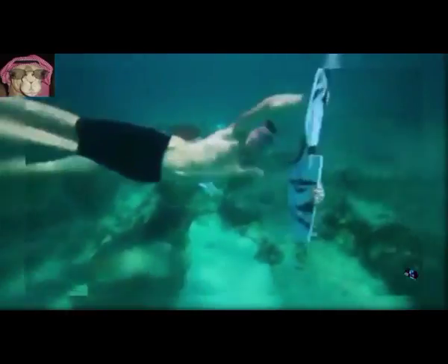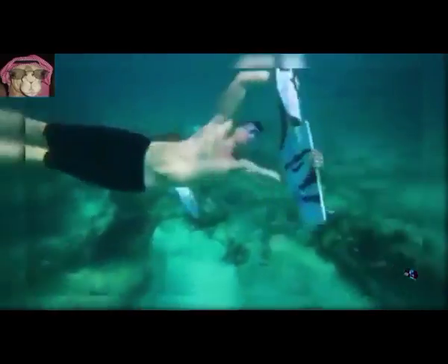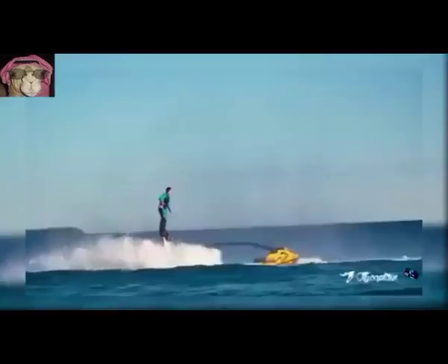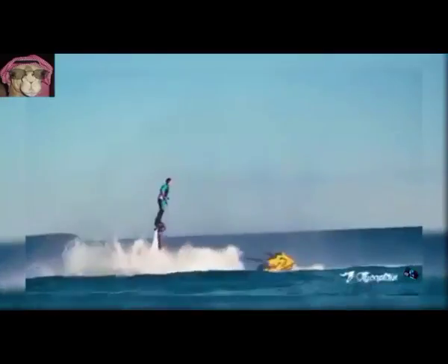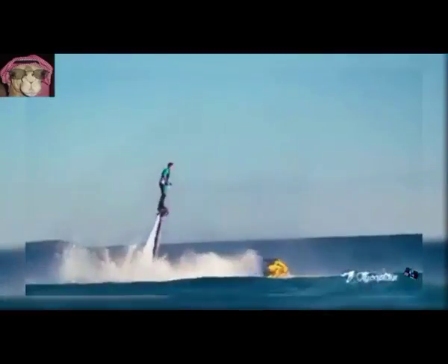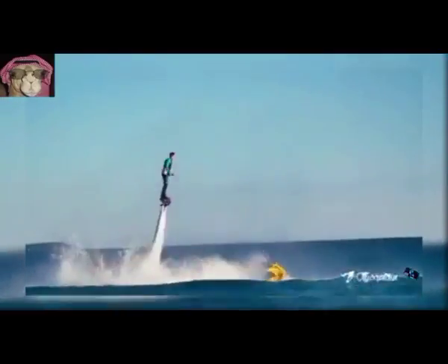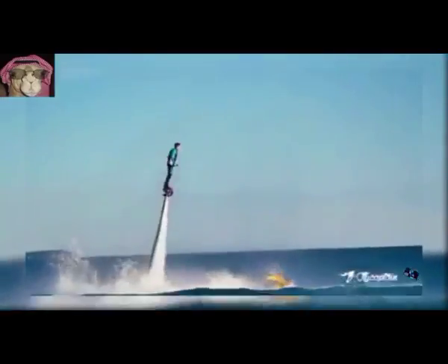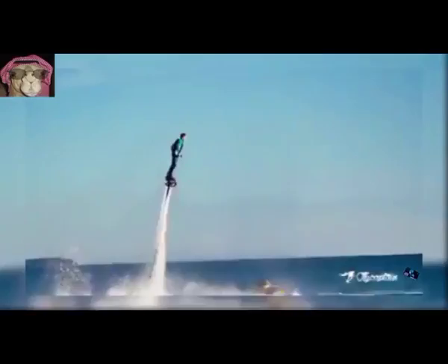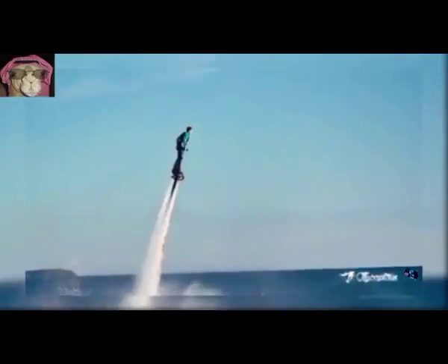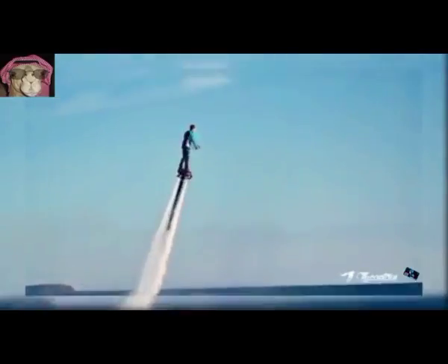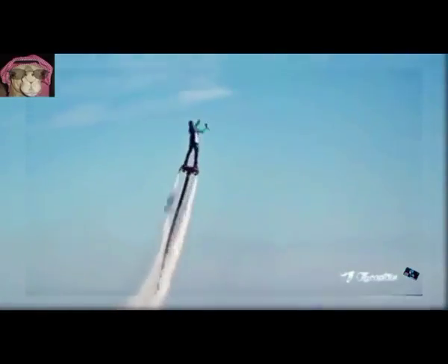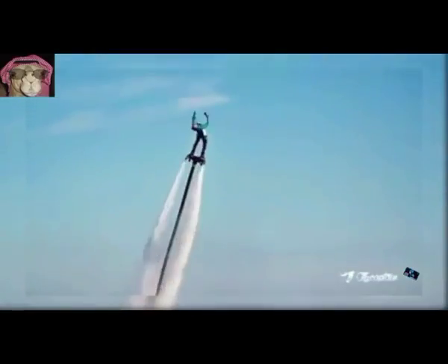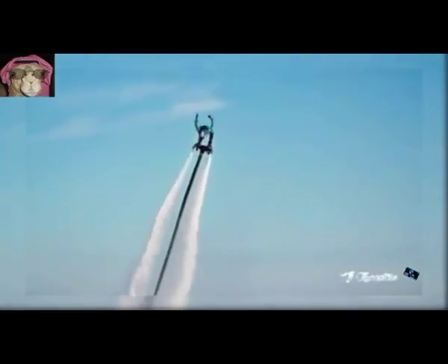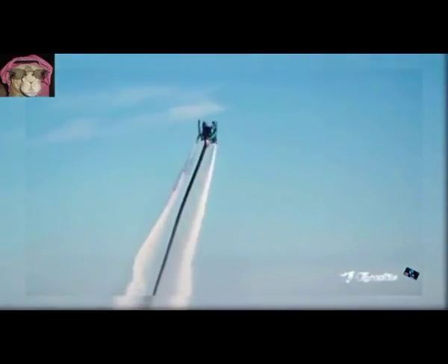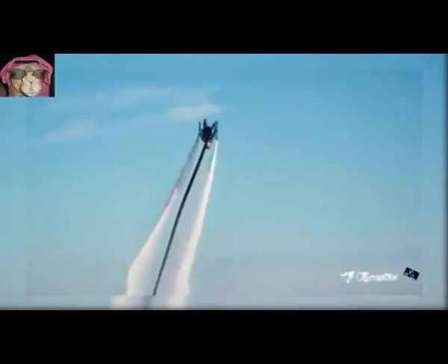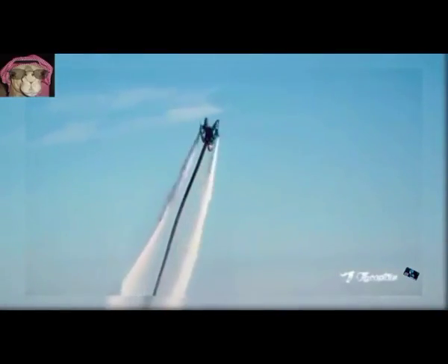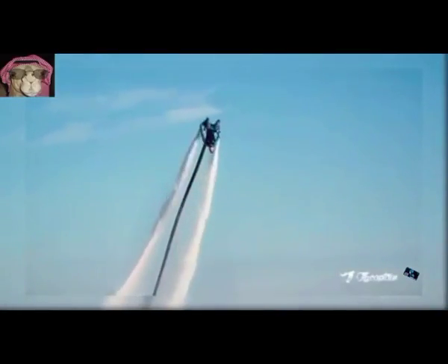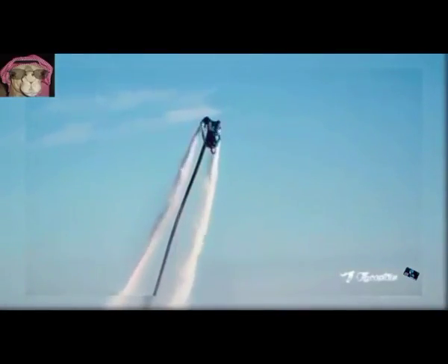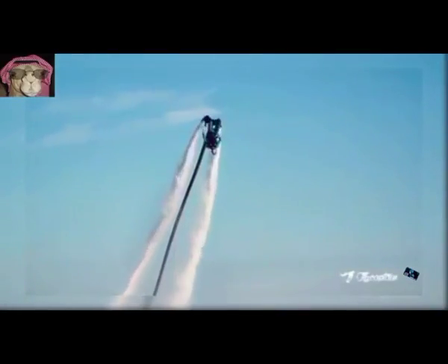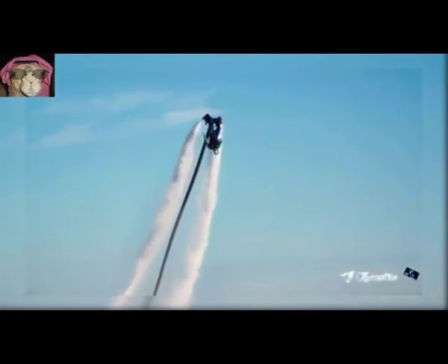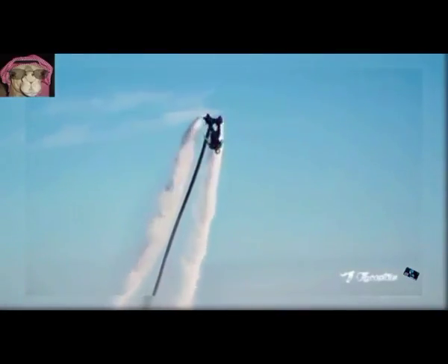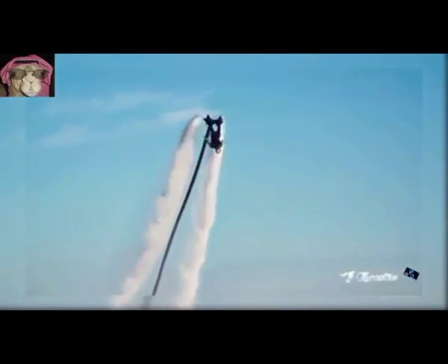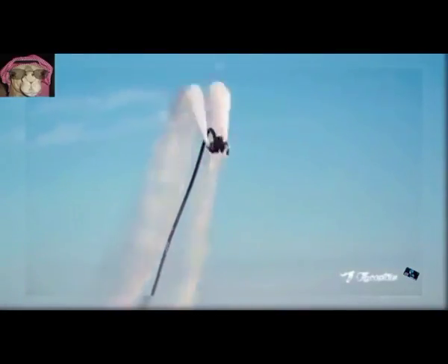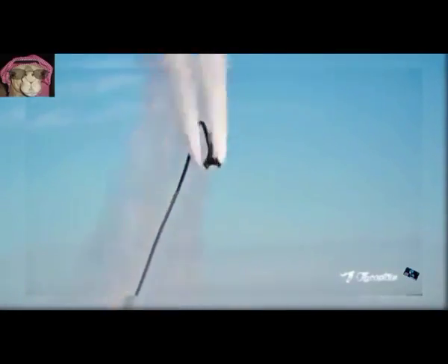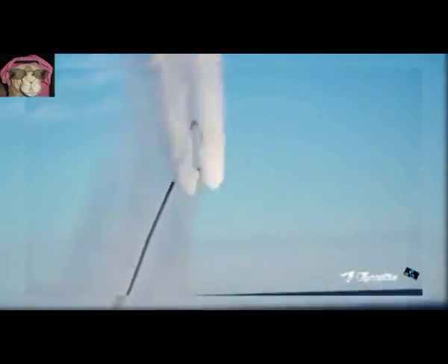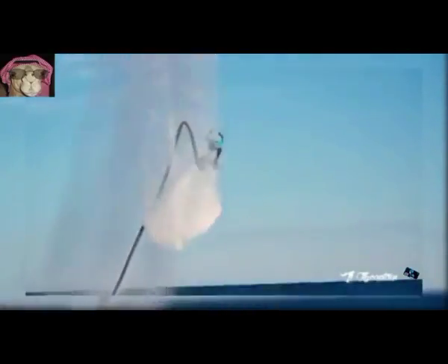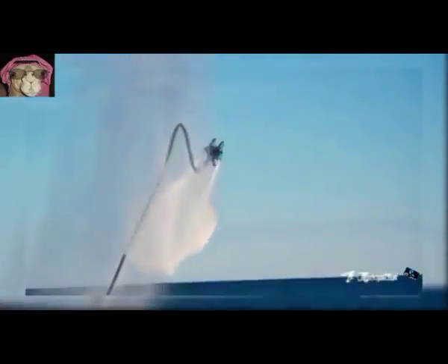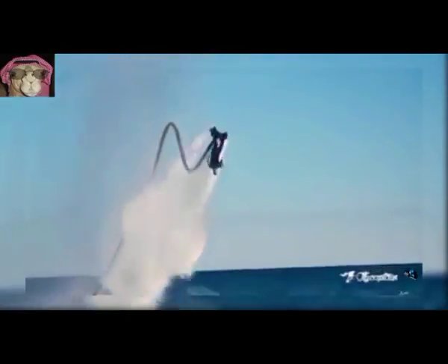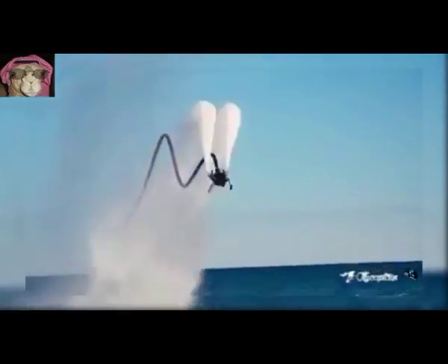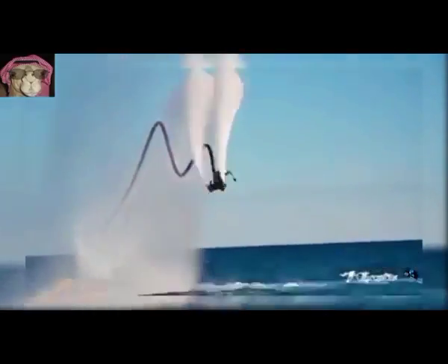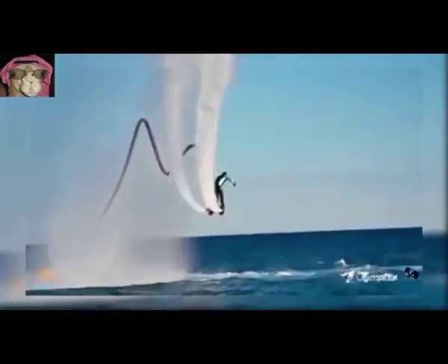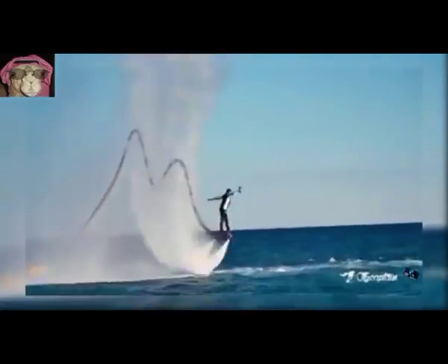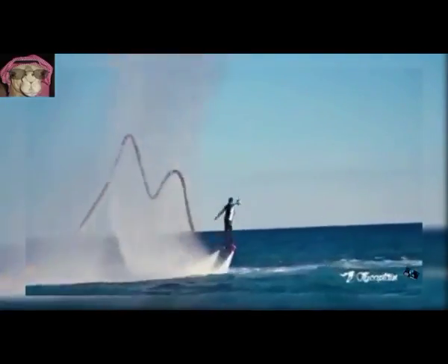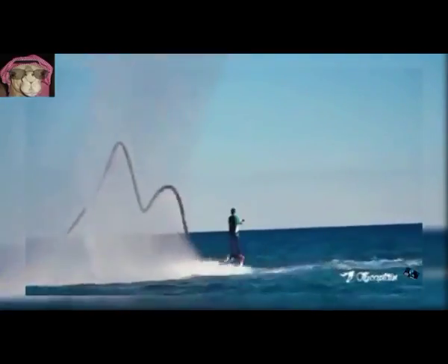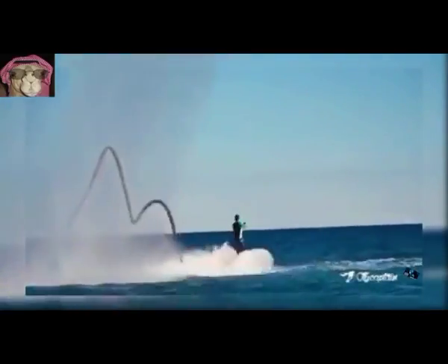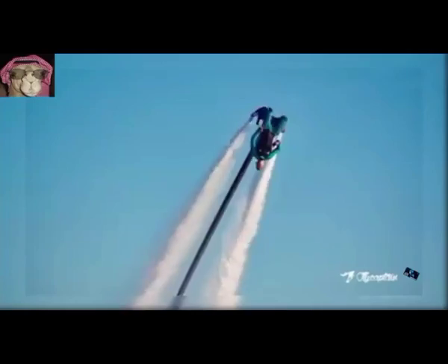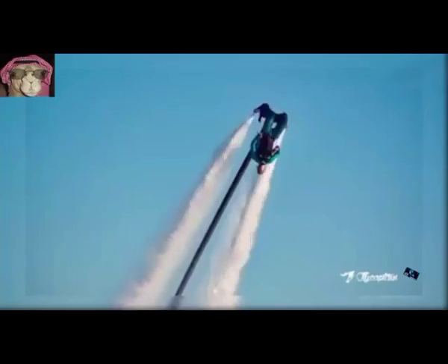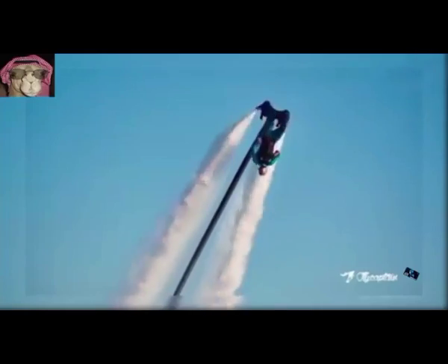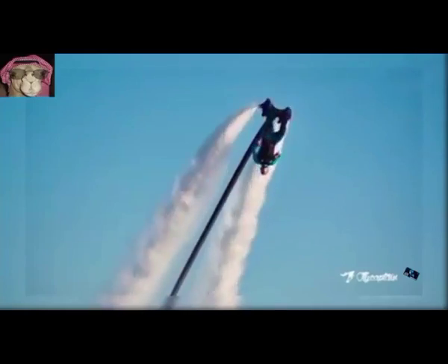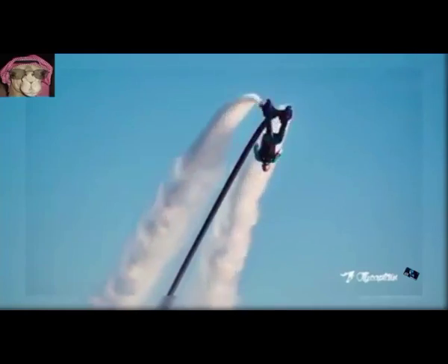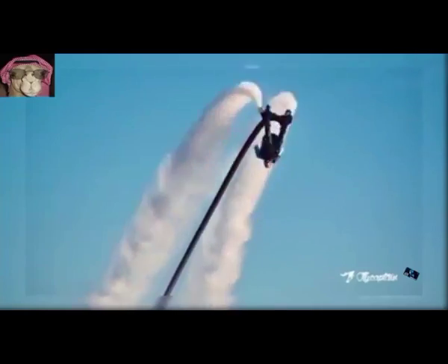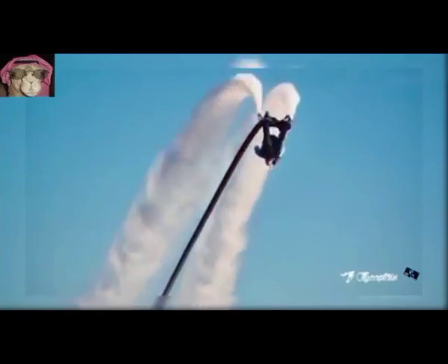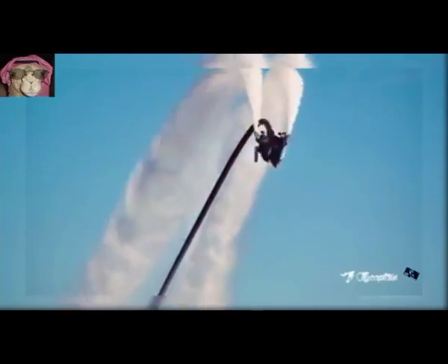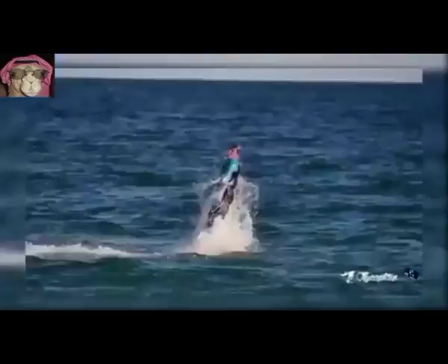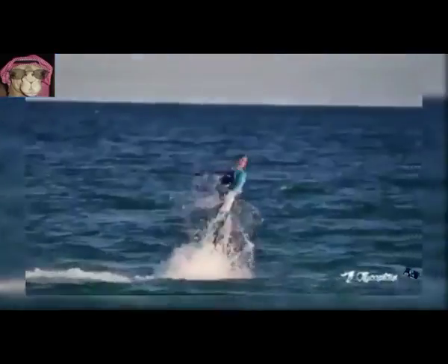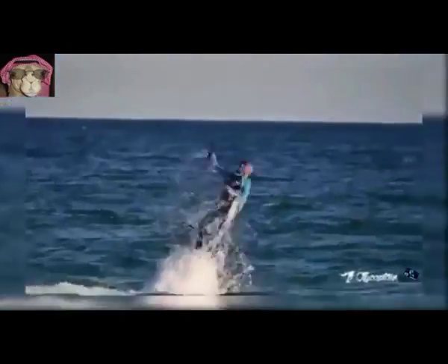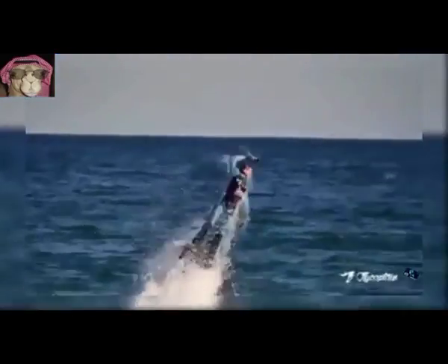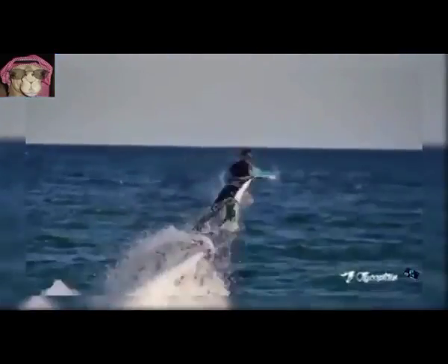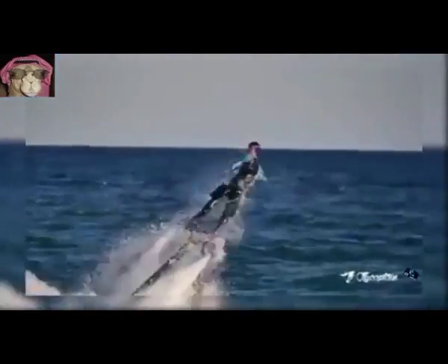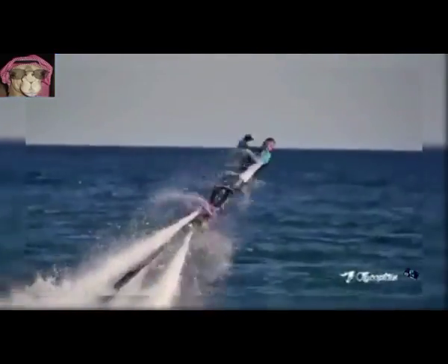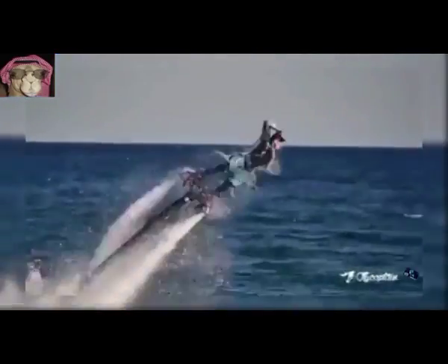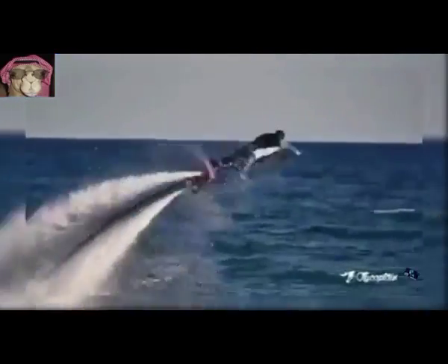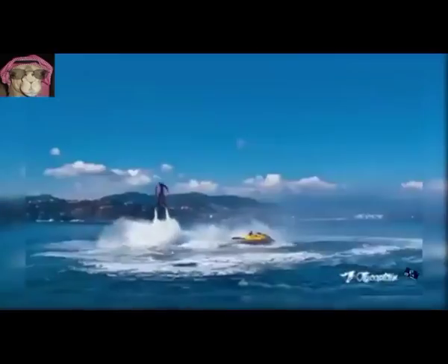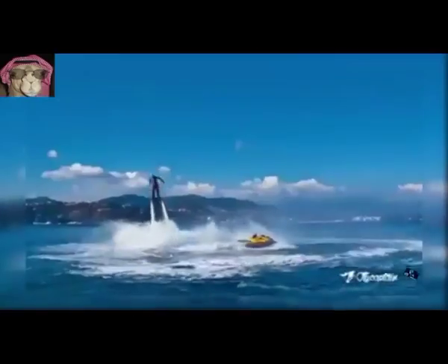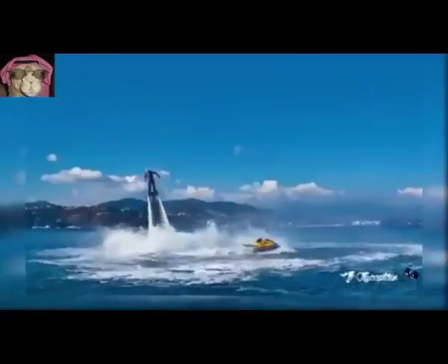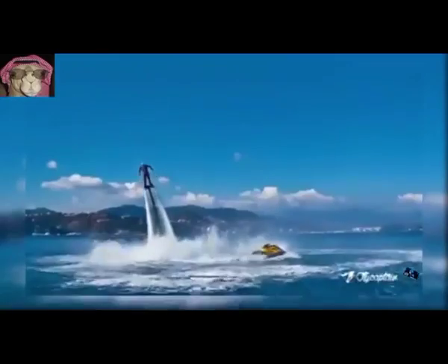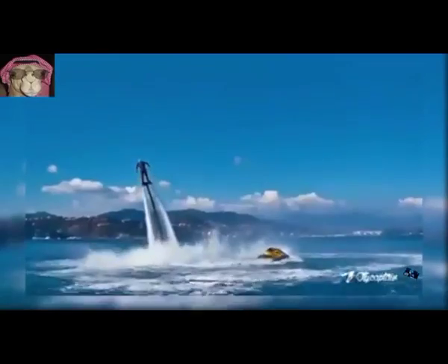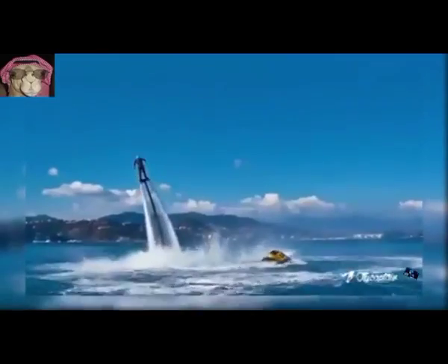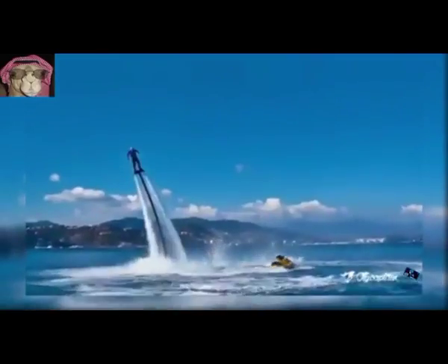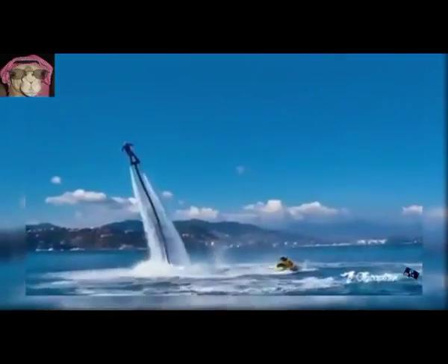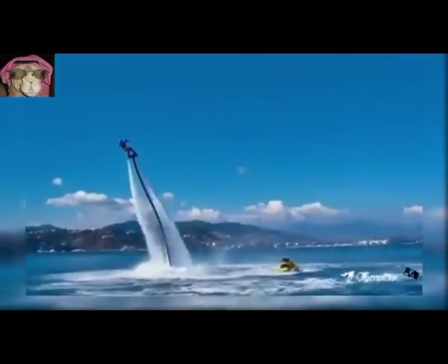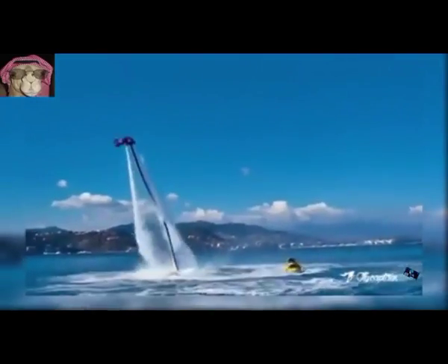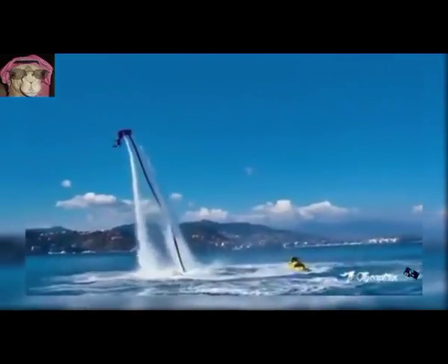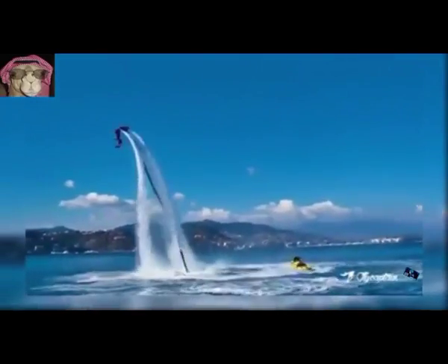20. Skyscape. A water jet pad attached to a board which supplies propulsion to drive the board through the air and water.